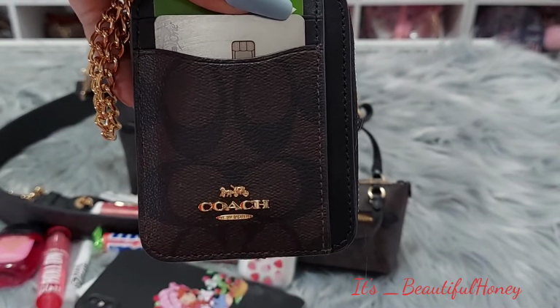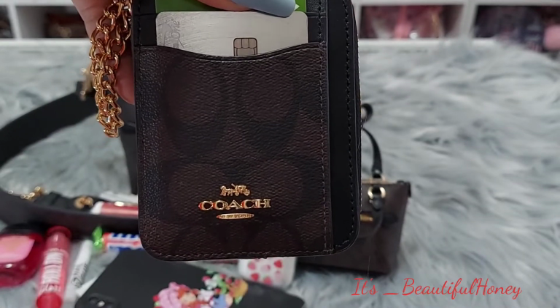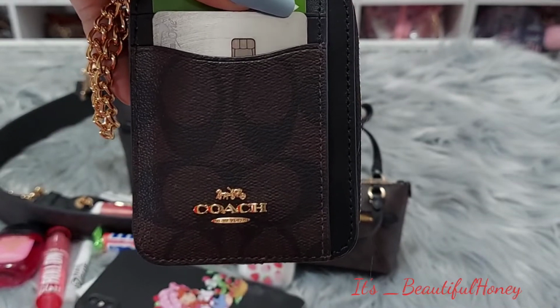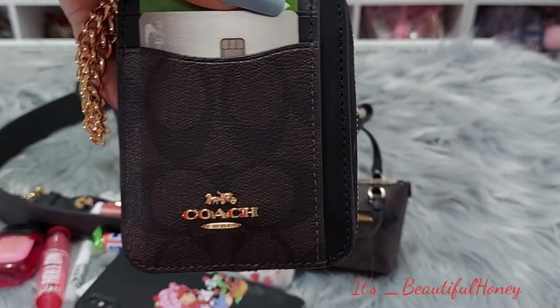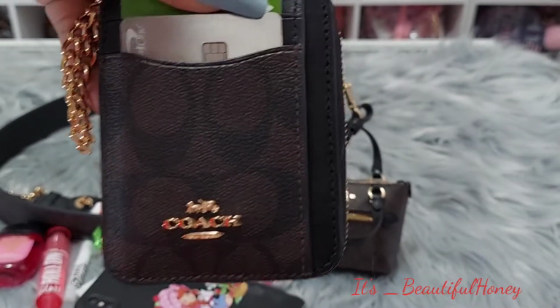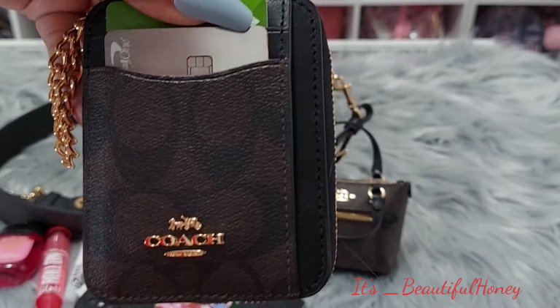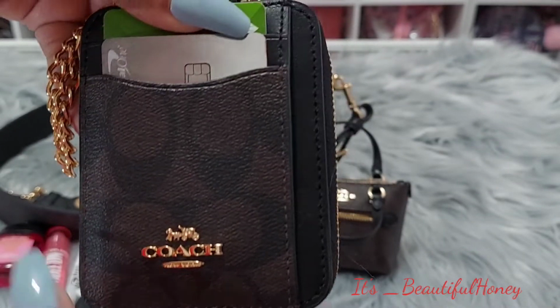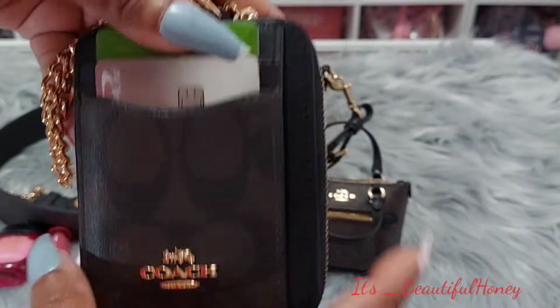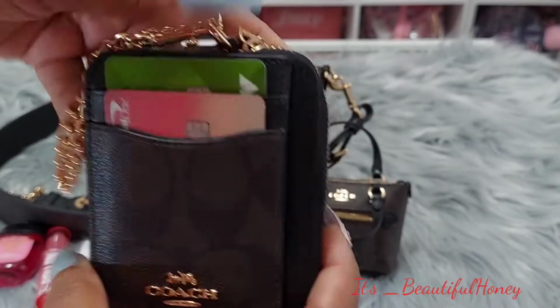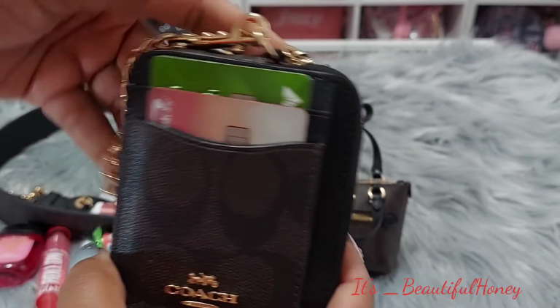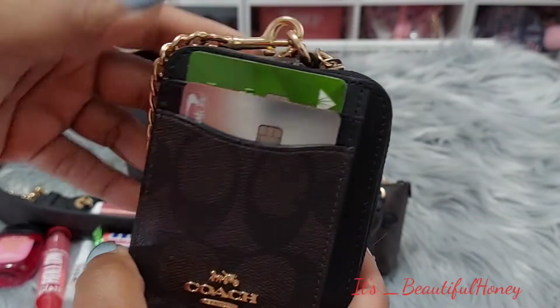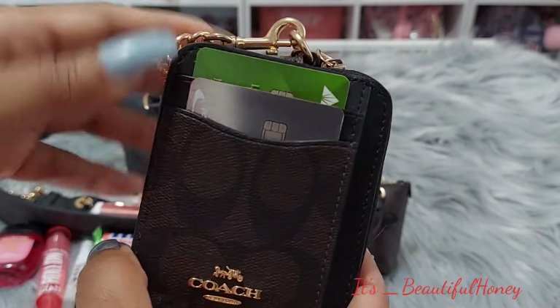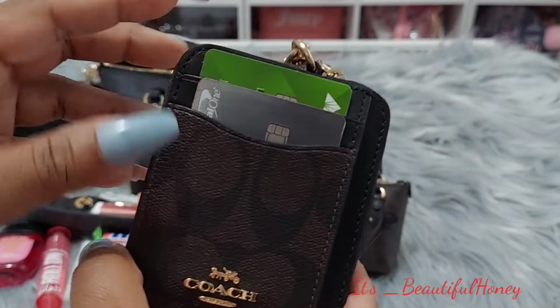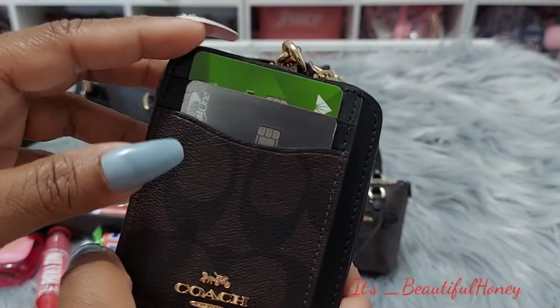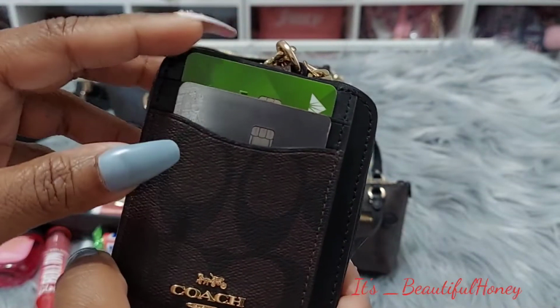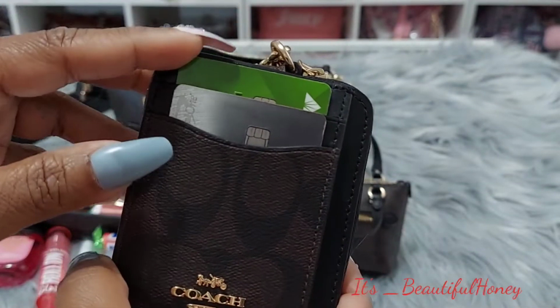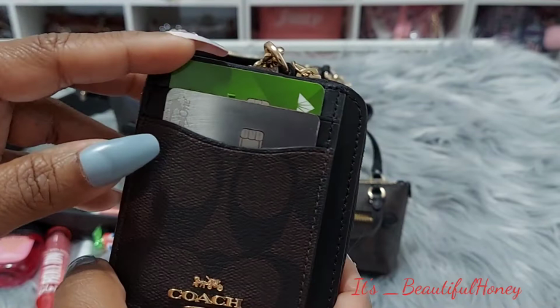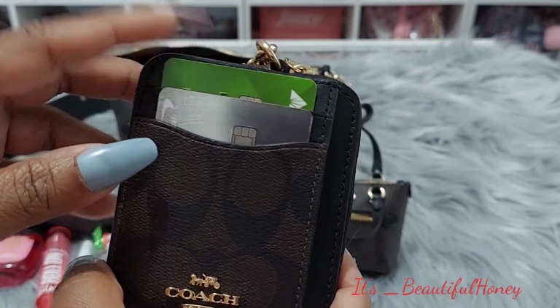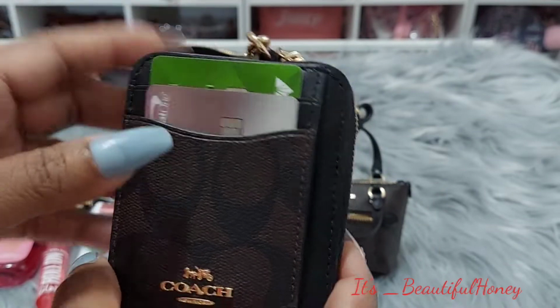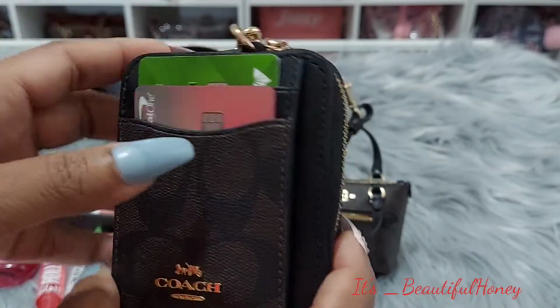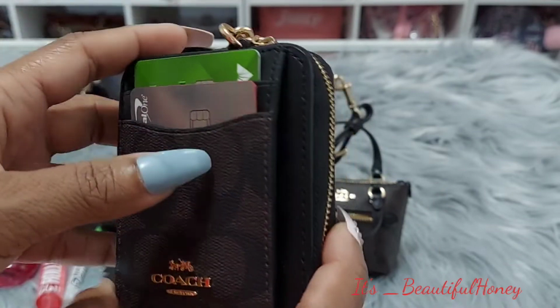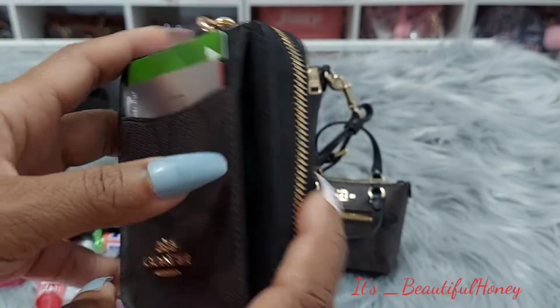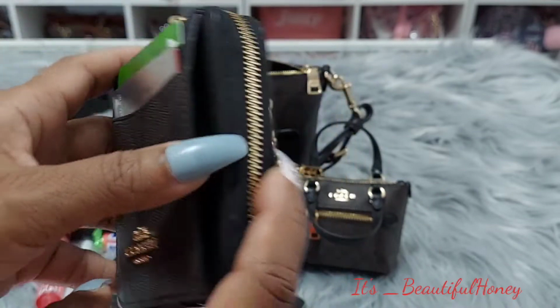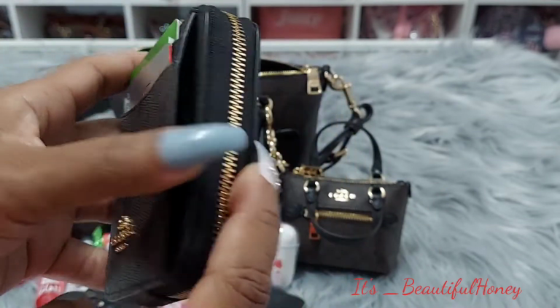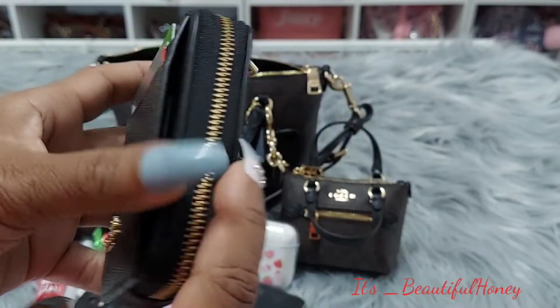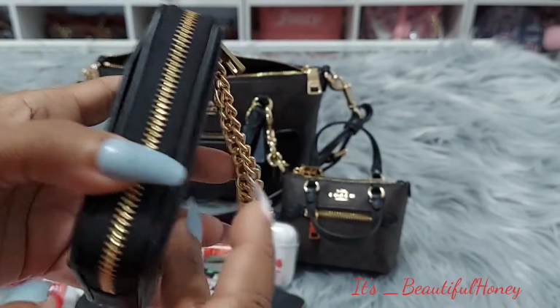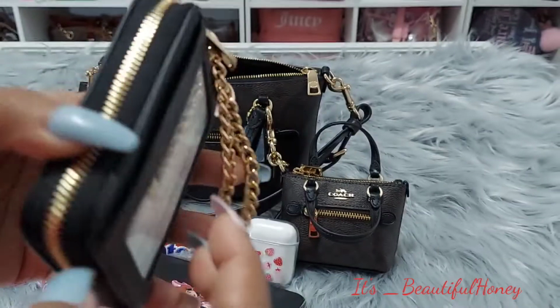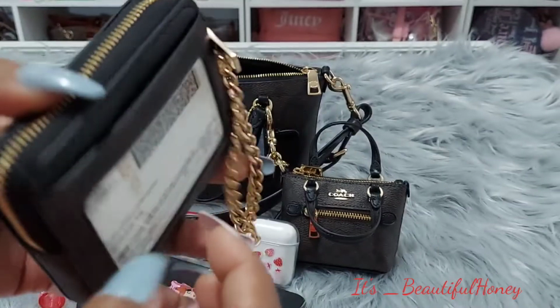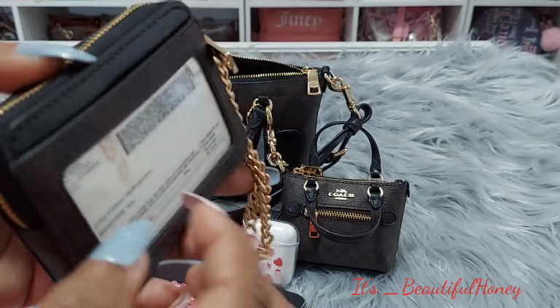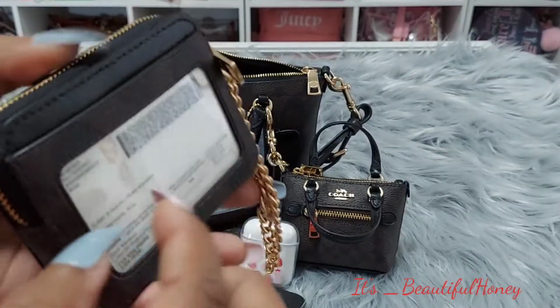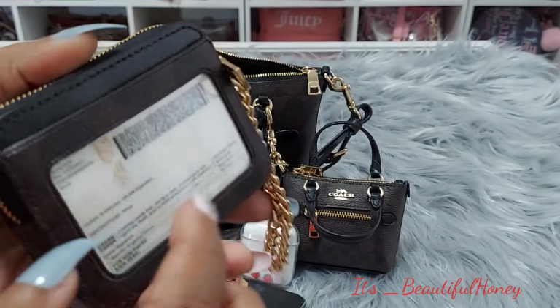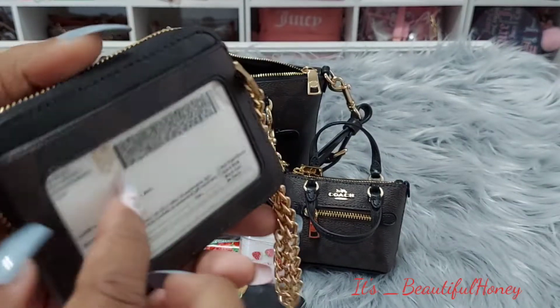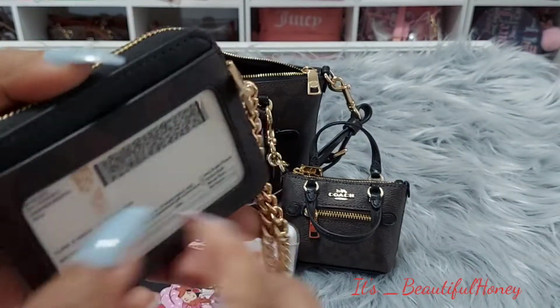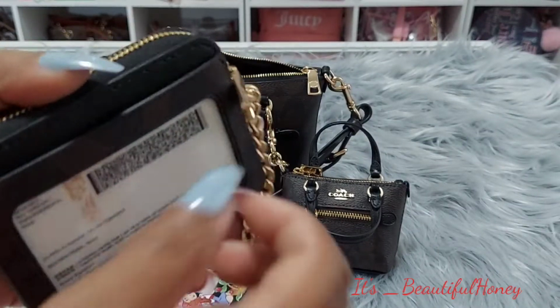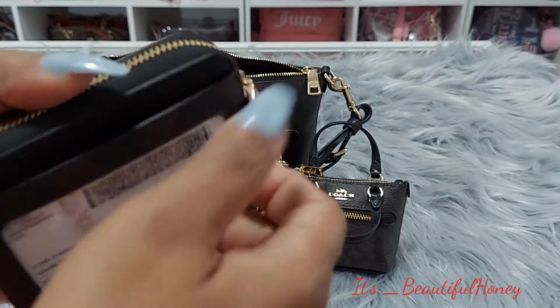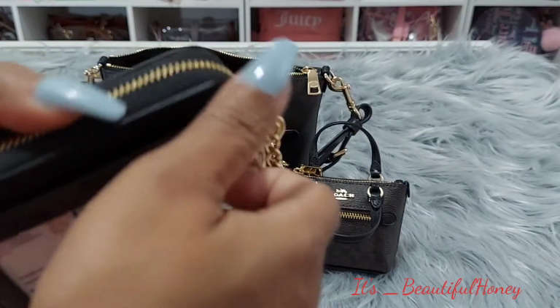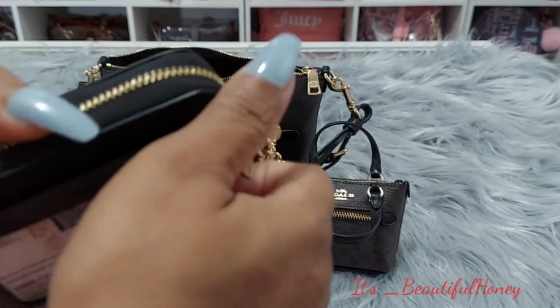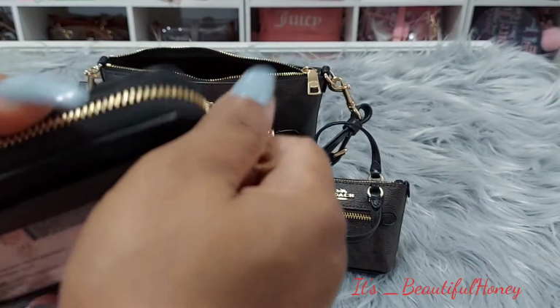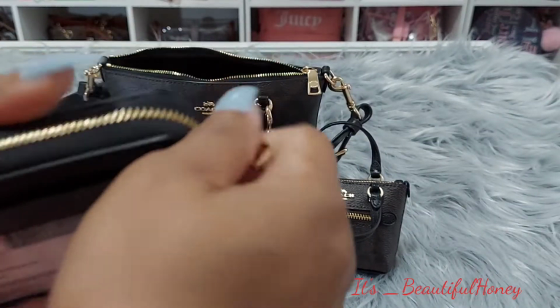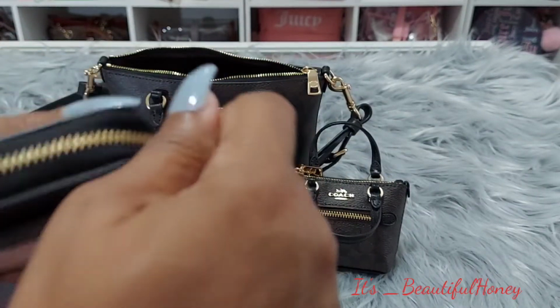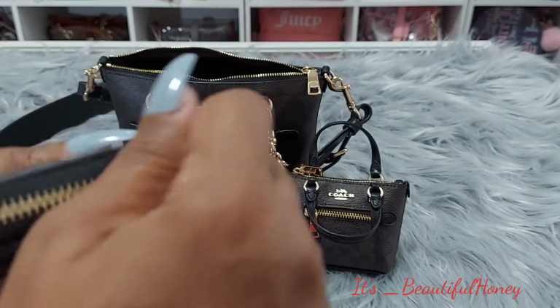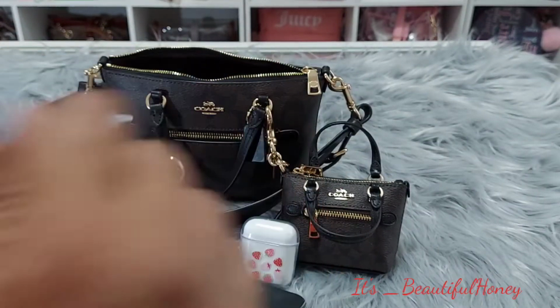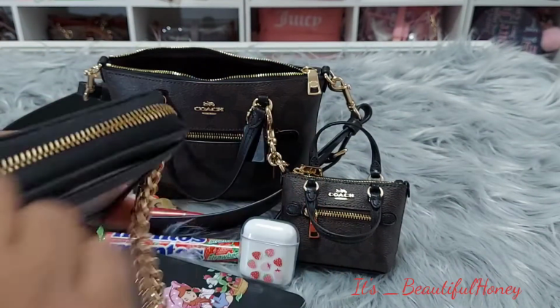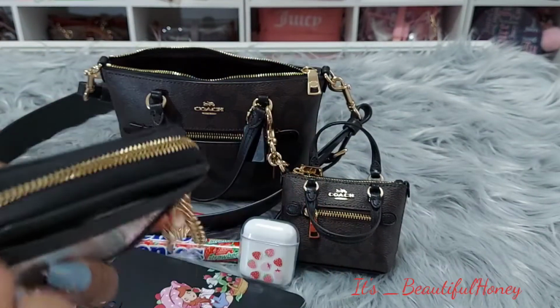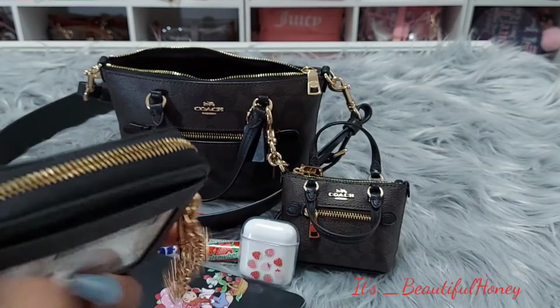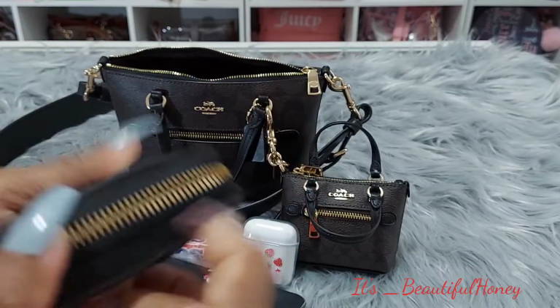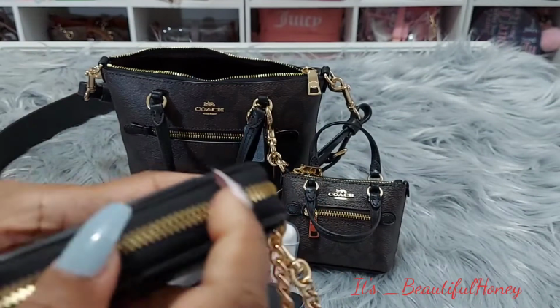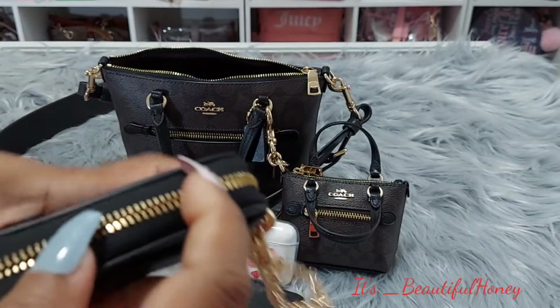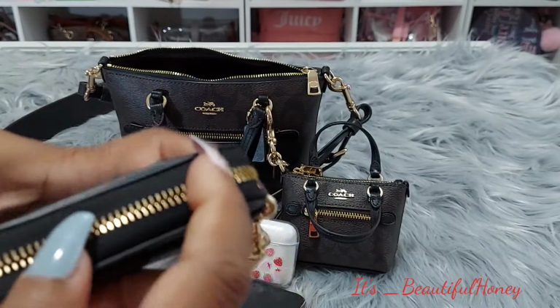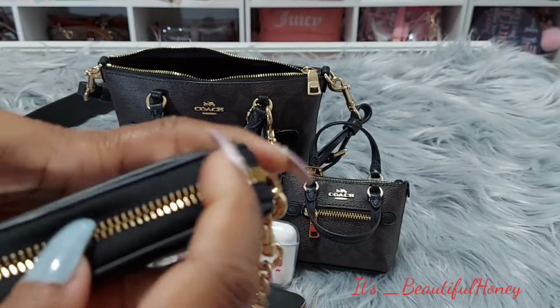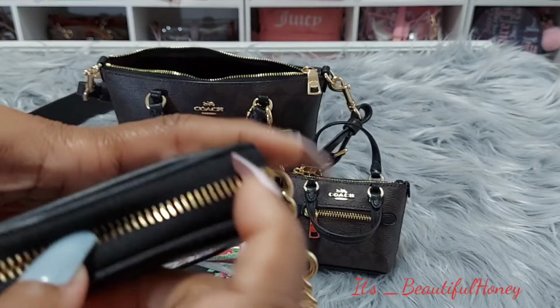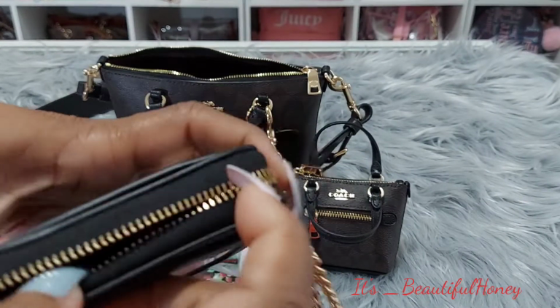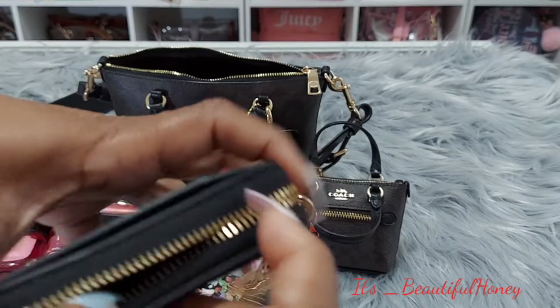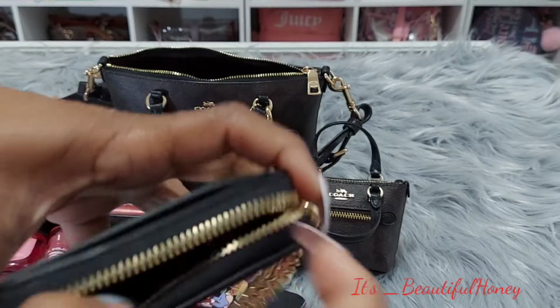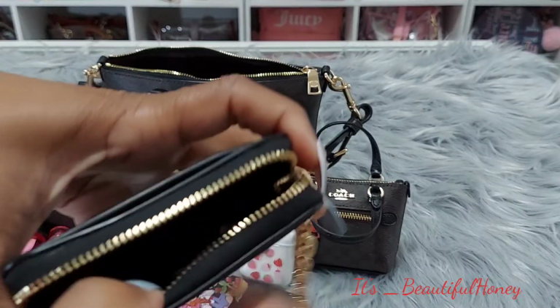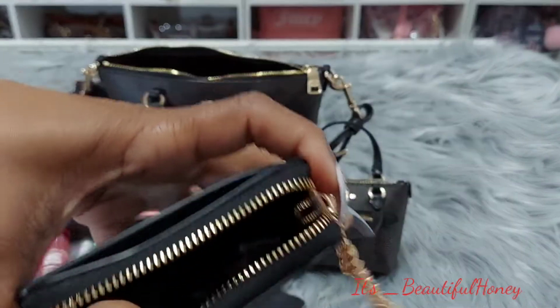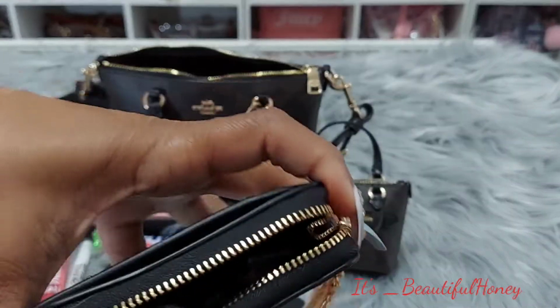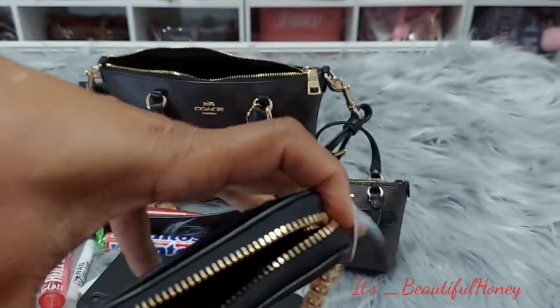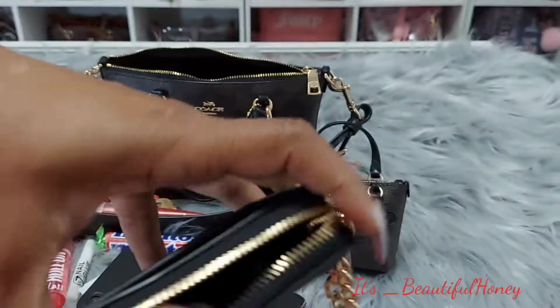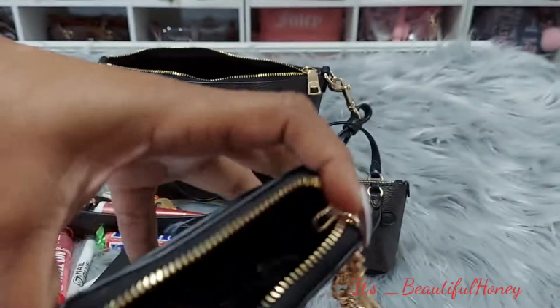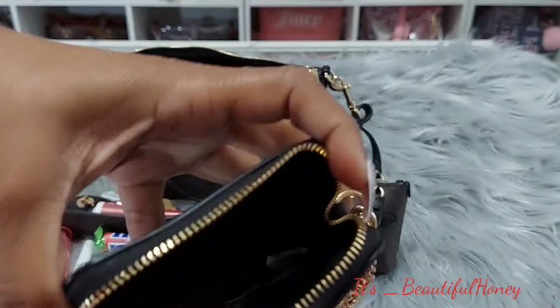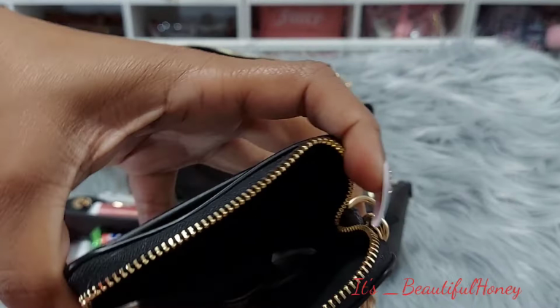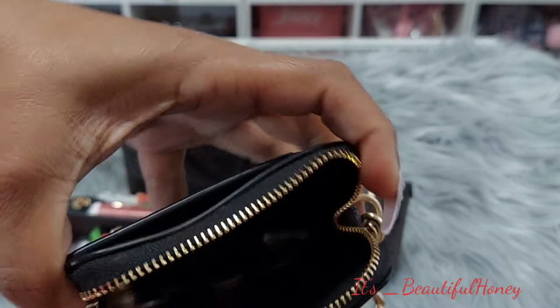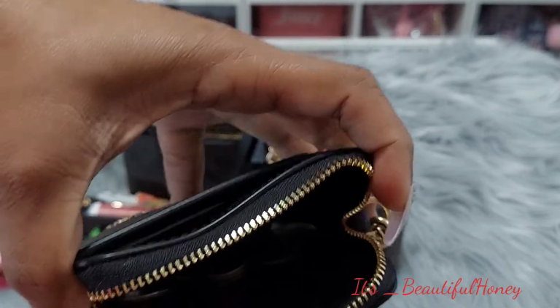In the card case I just have my bank card, credit card, my driver's license, and inside of the zip compartment just some coins.